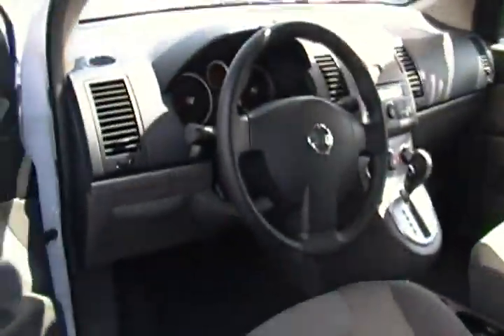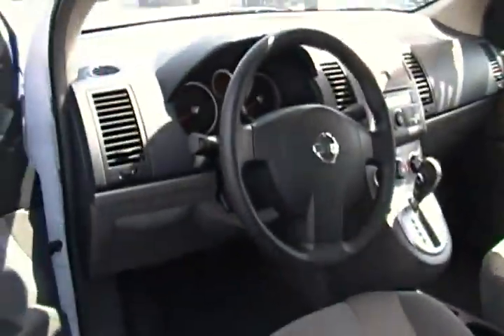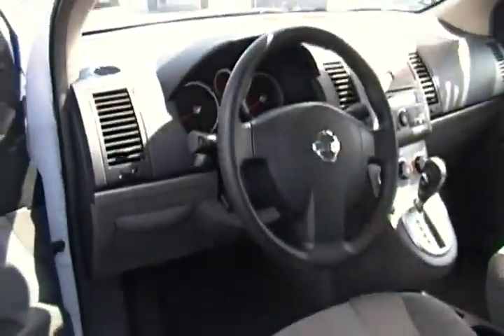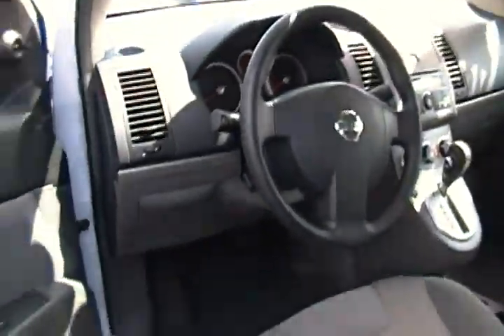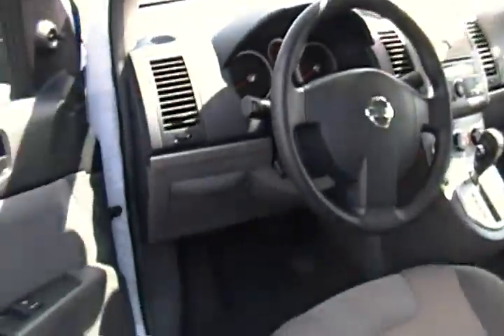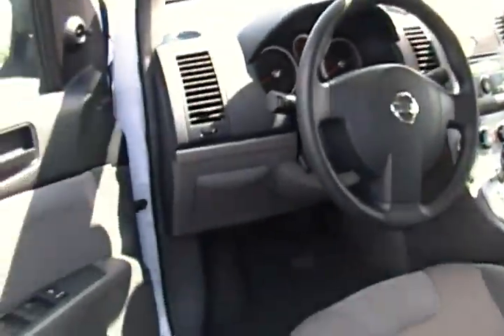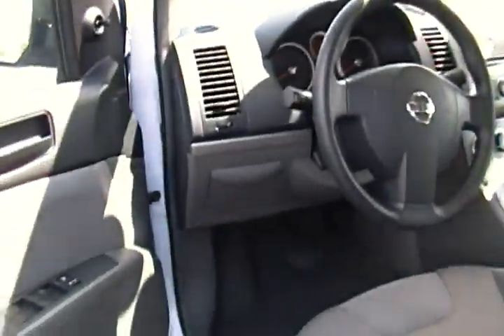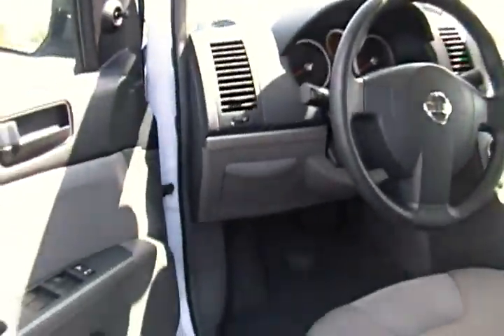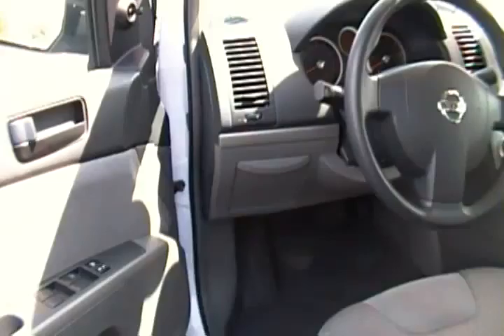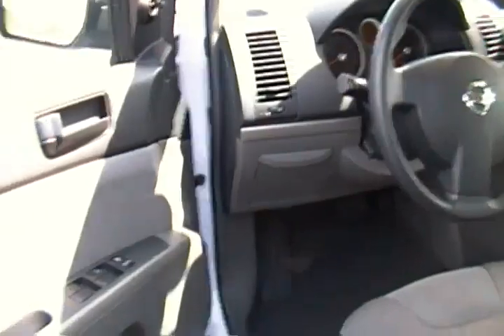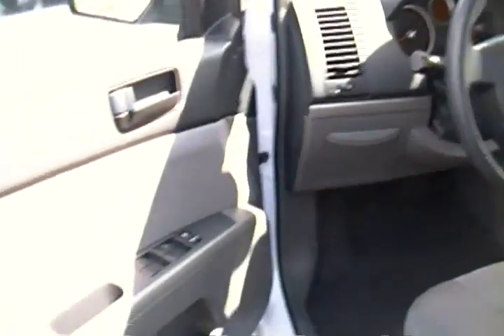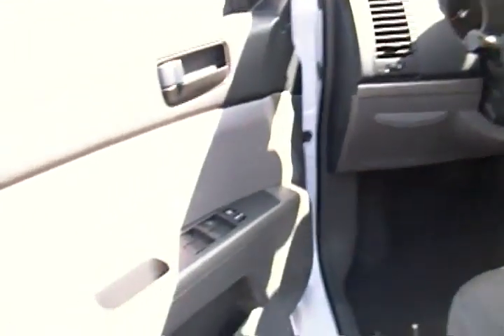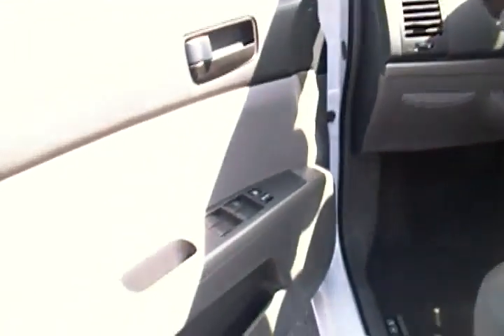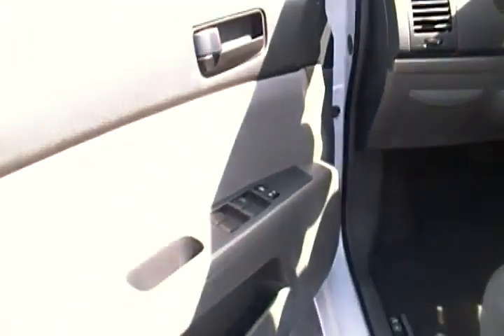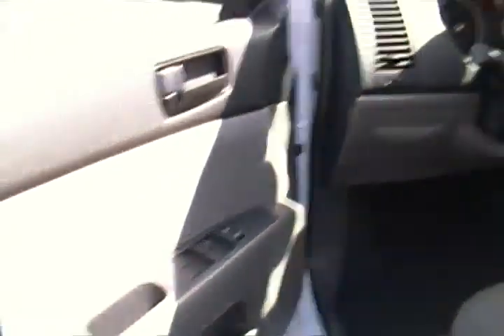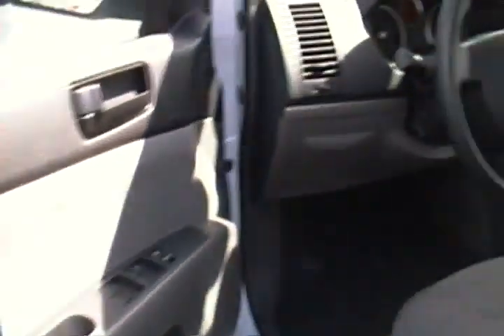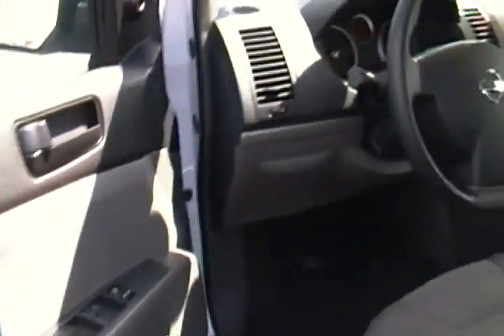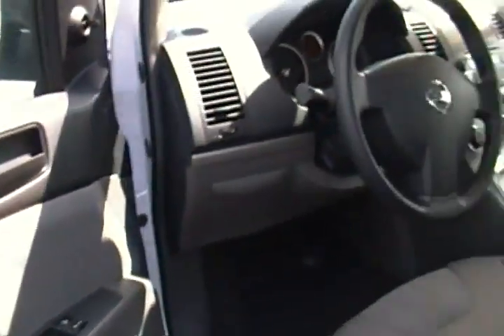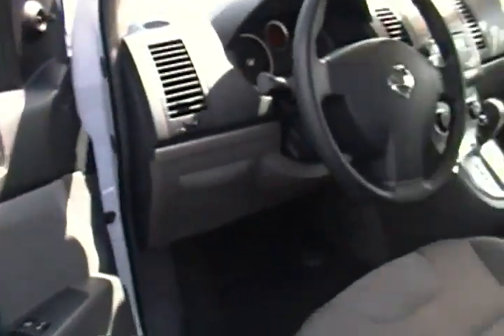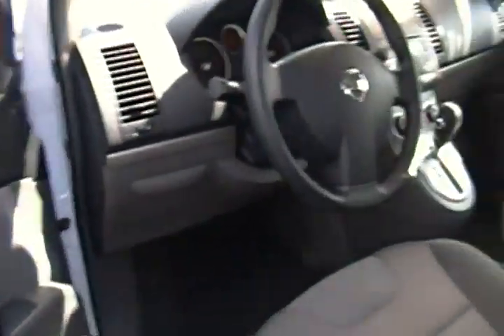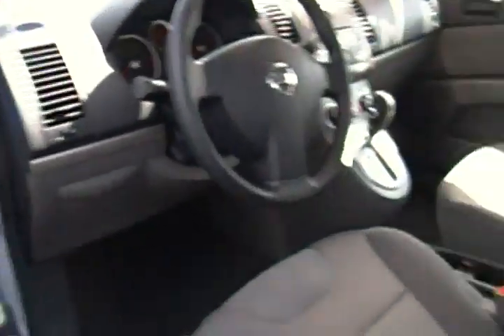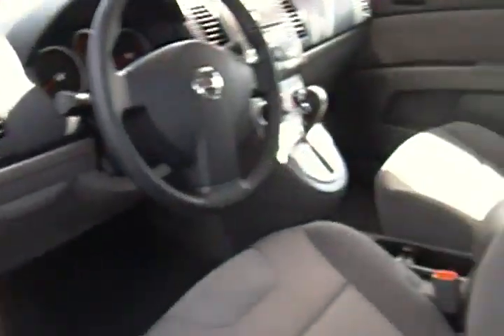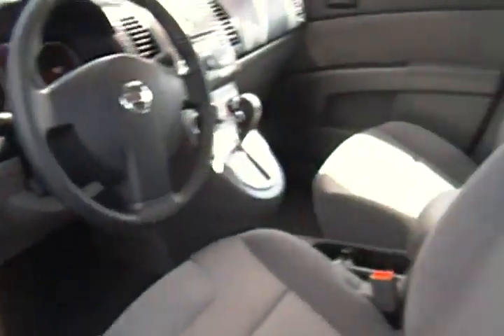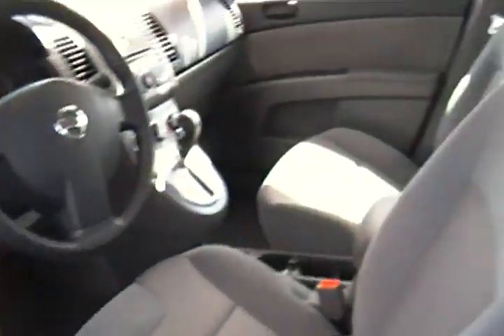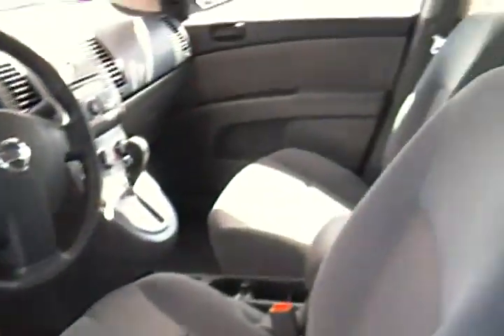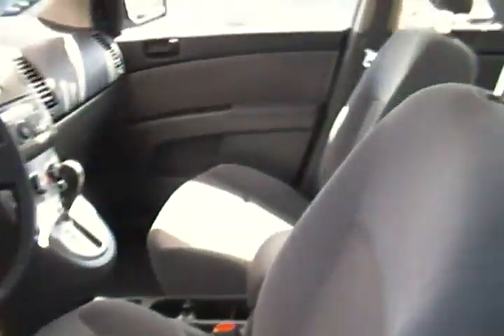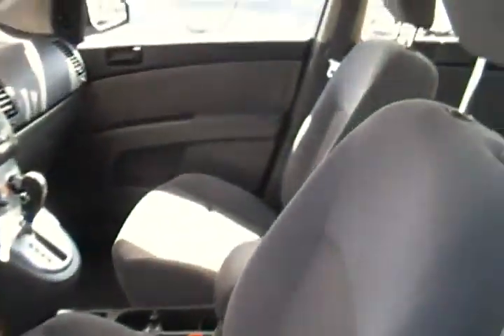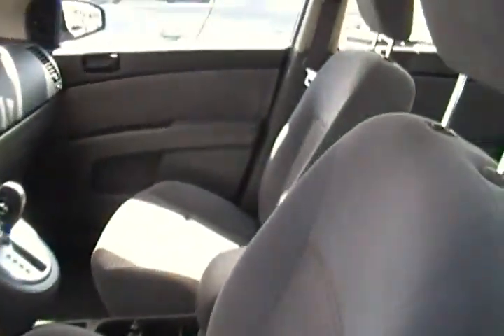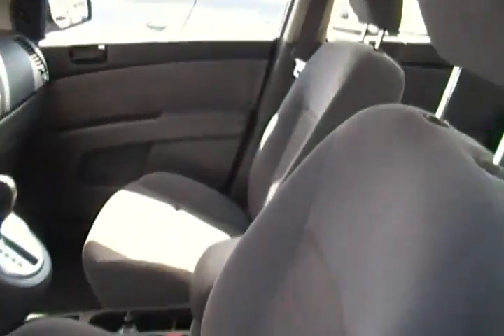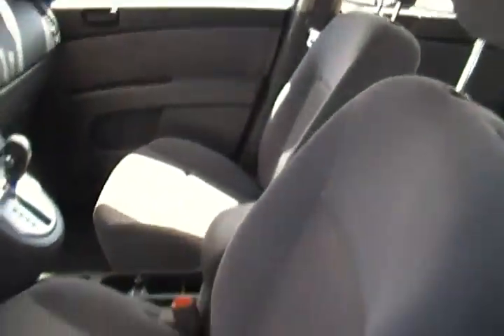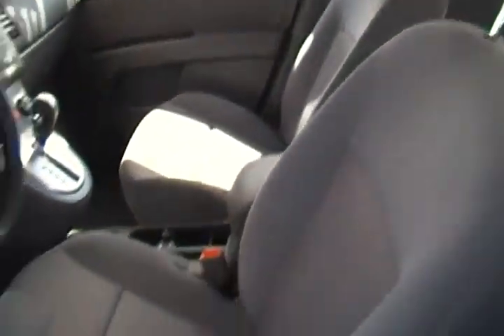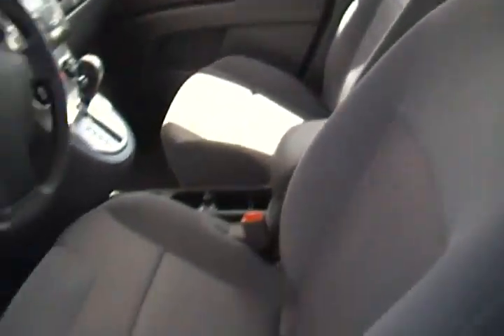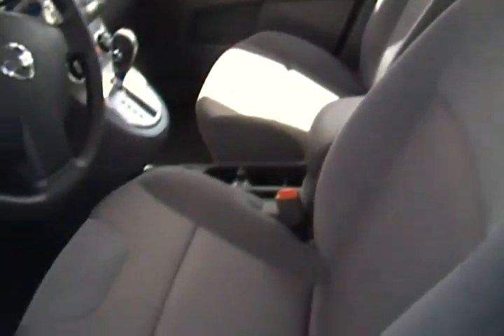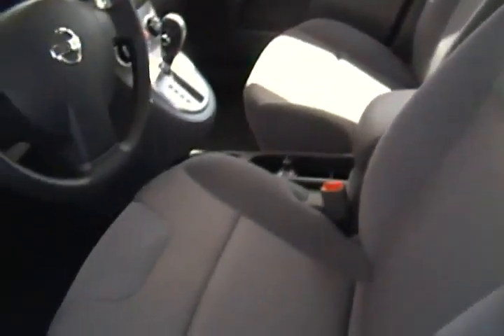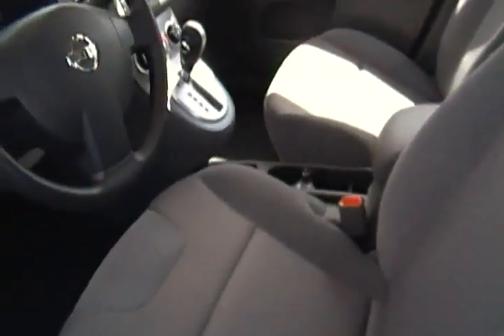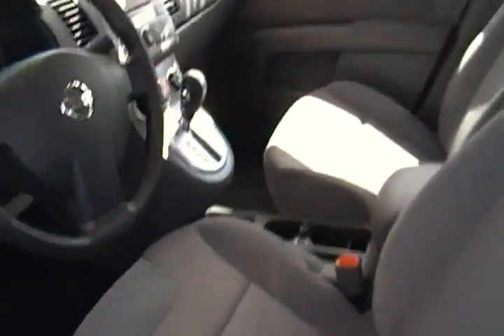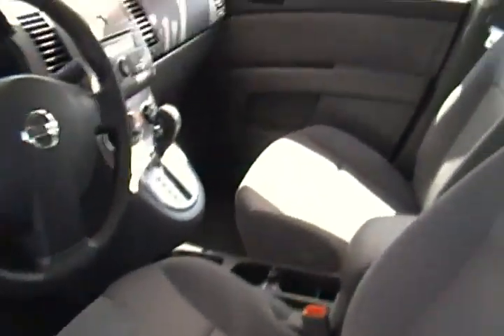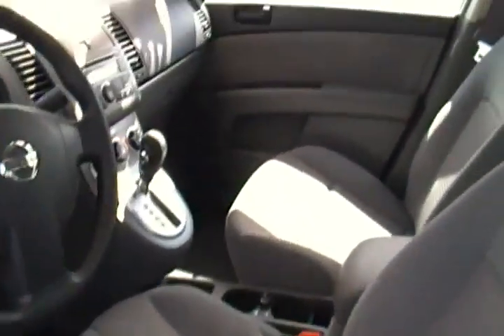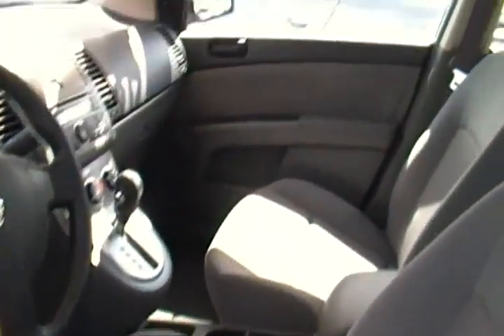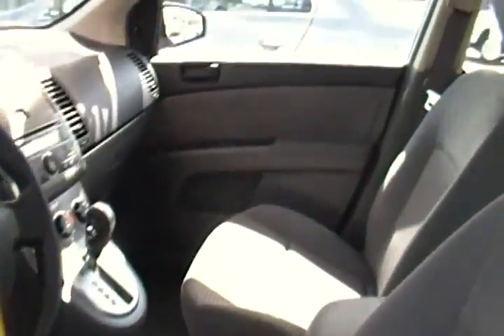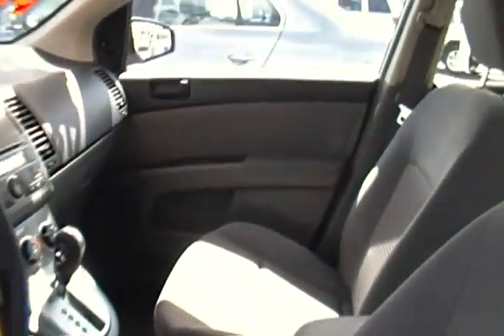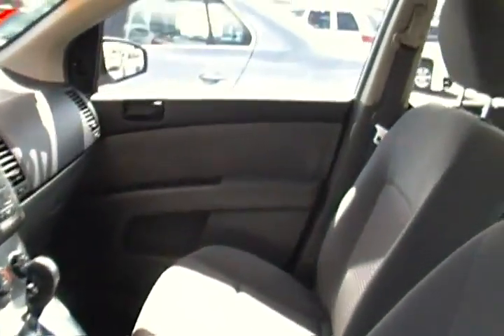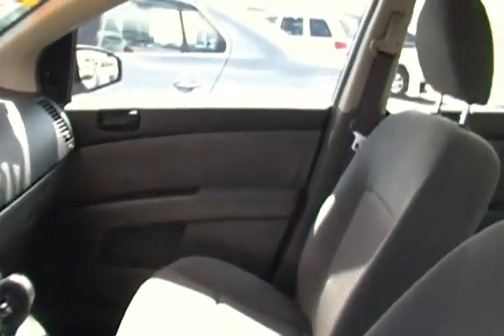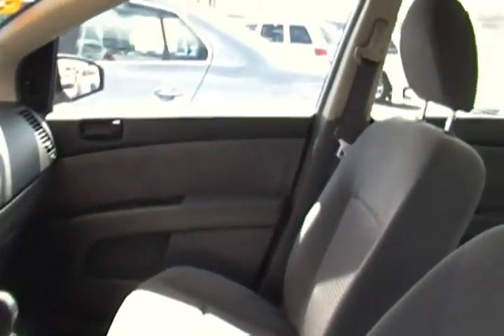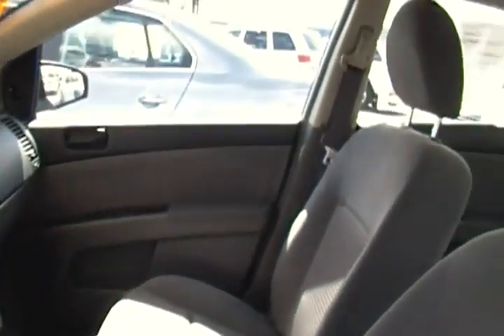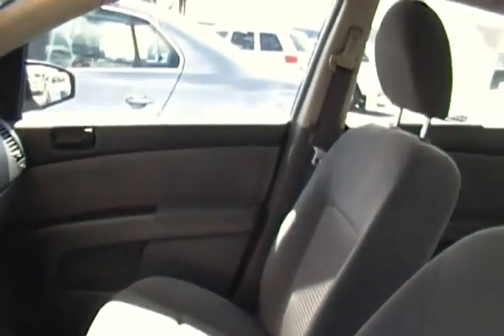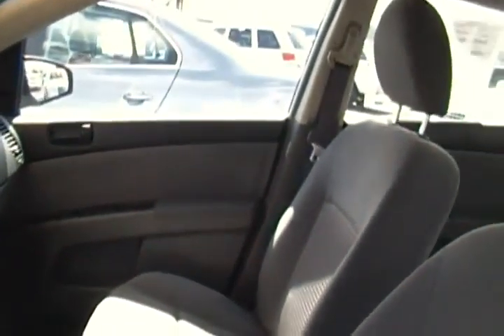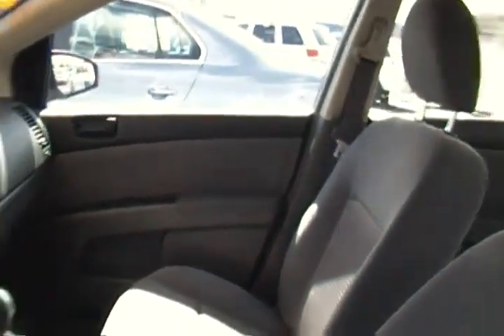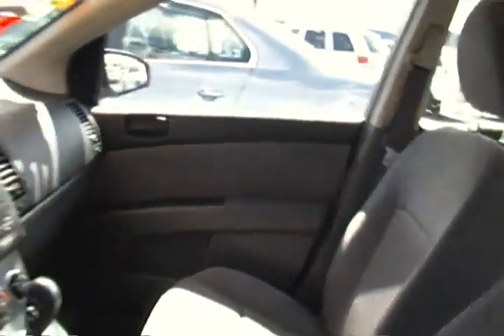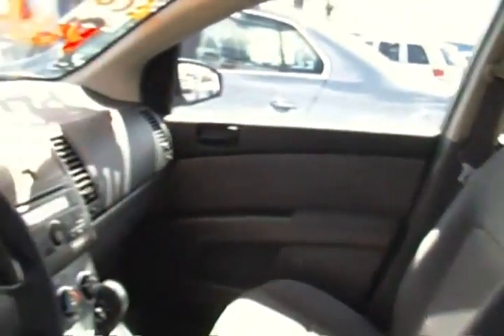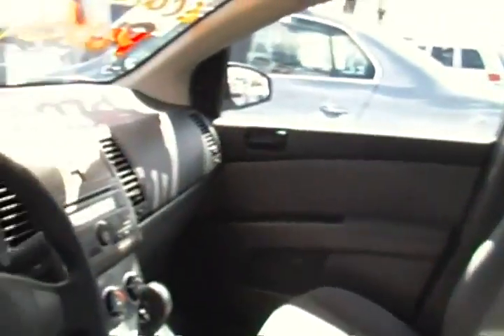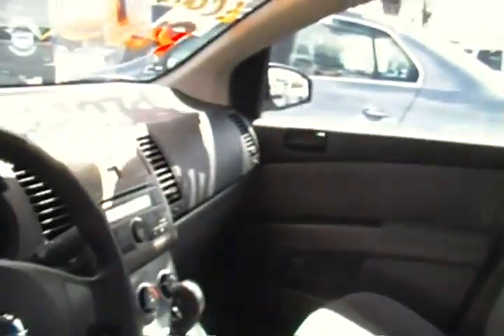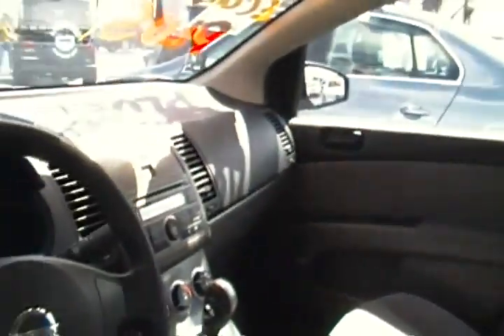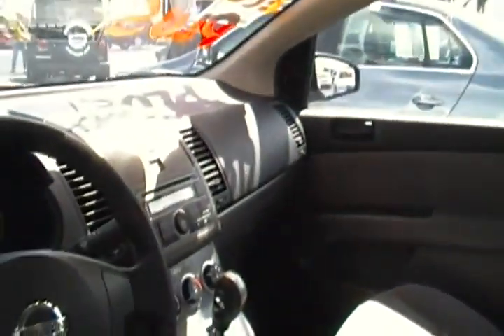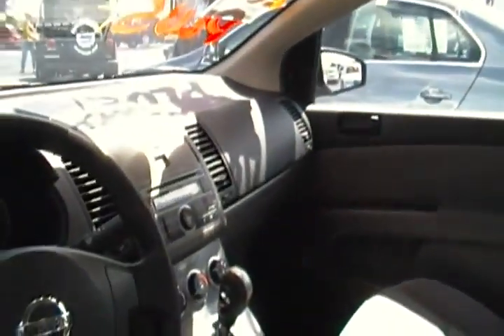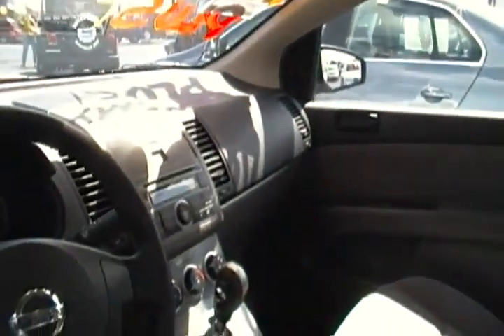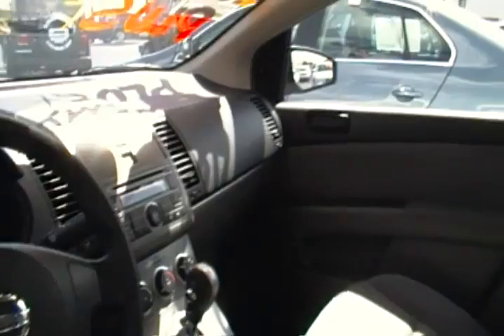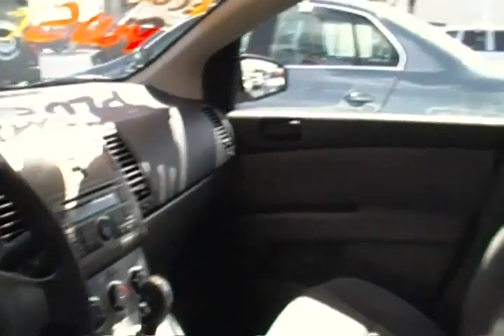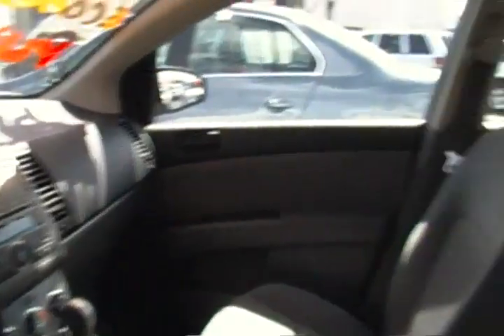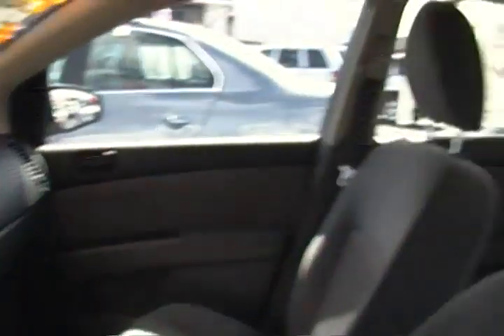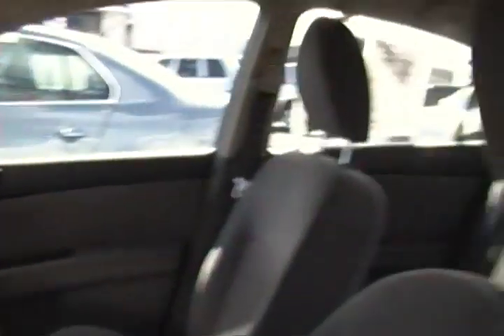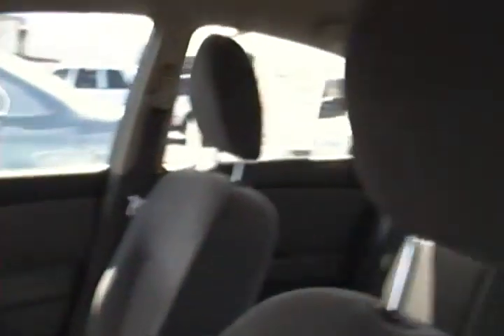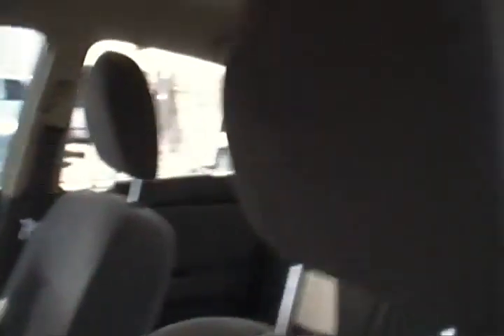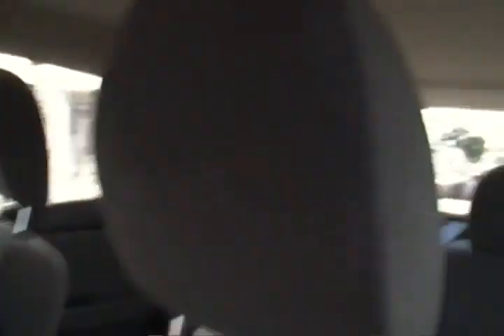Check out the immaculate interior. One owner, clean Carfax. As you can see, we didn't have to do much to her to get her ready.